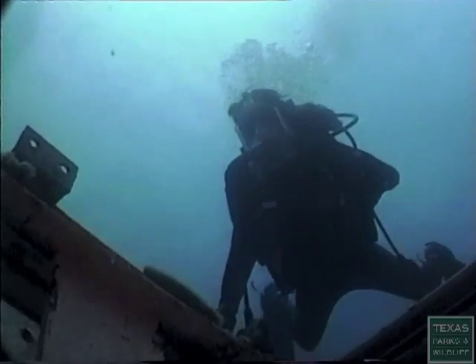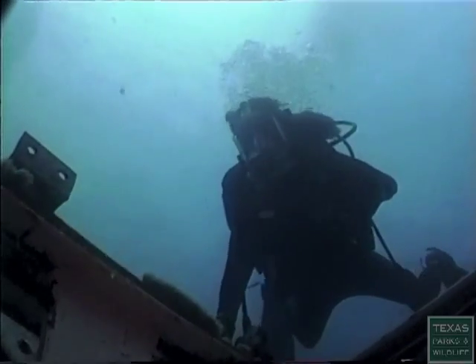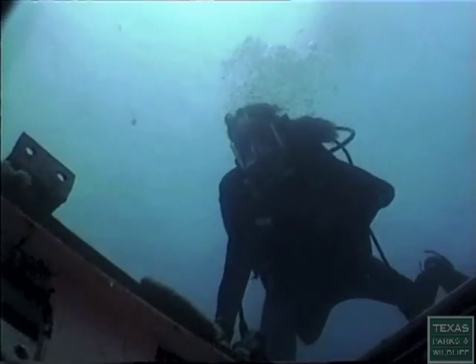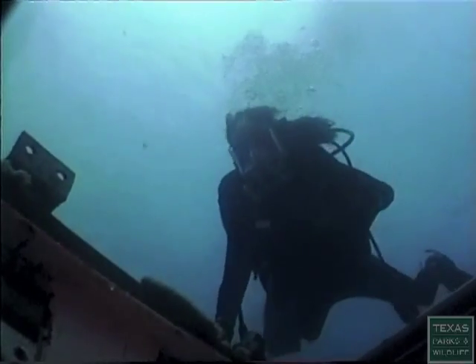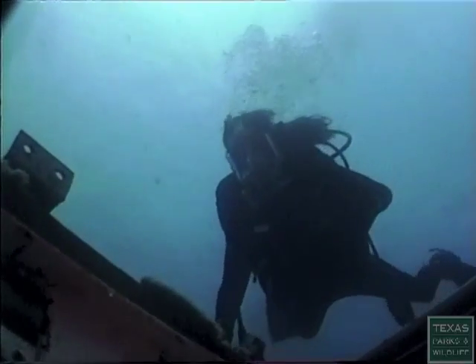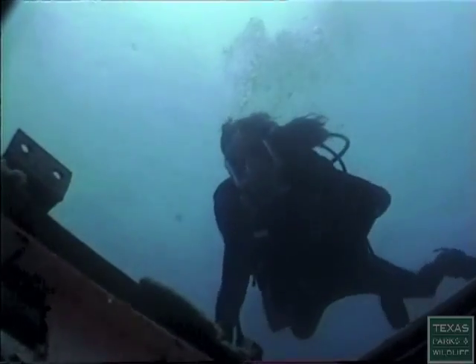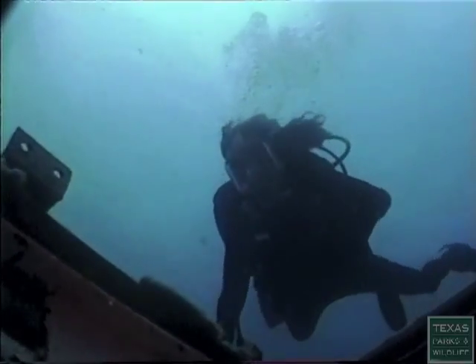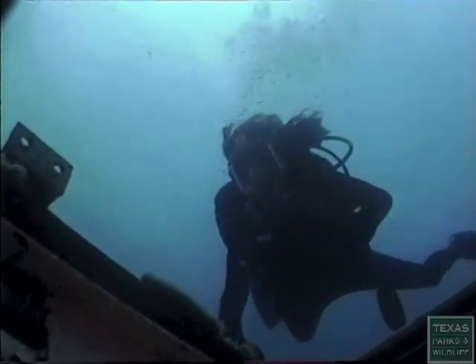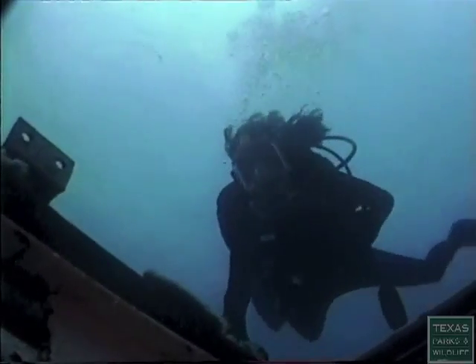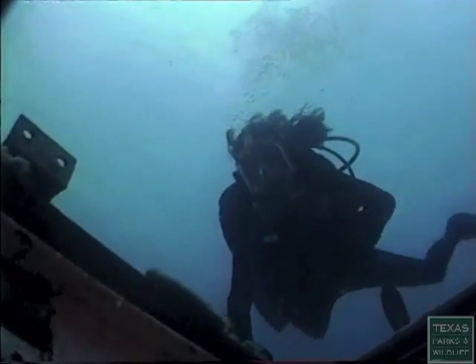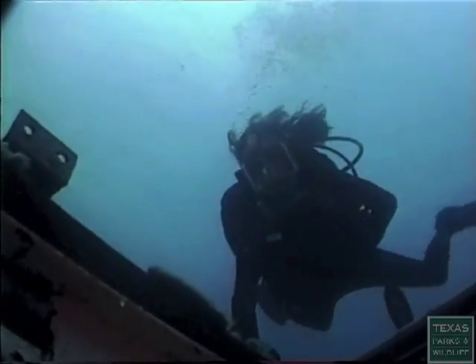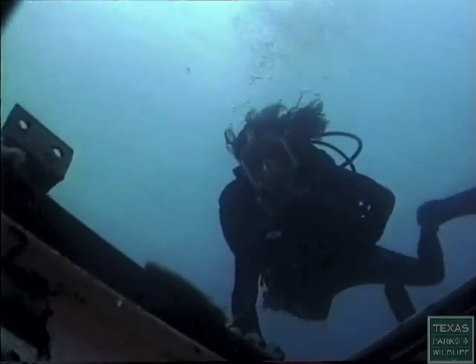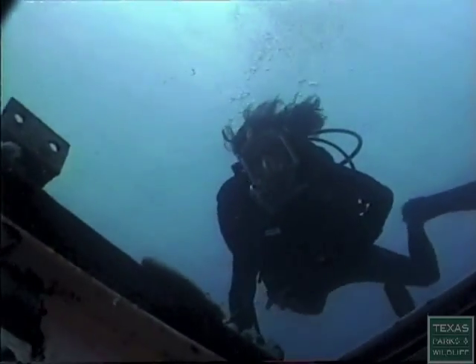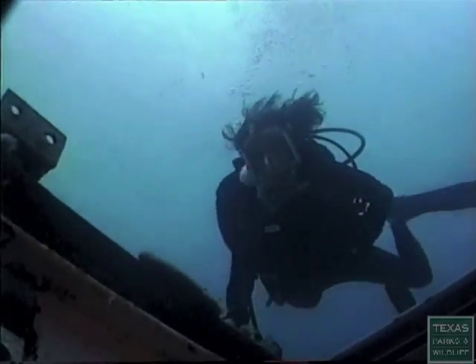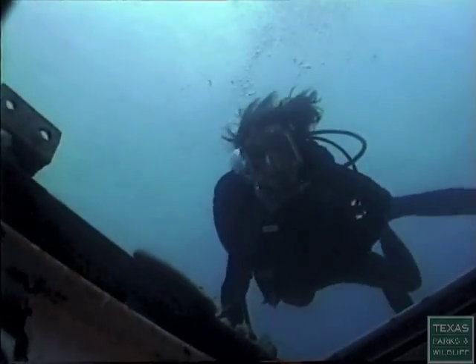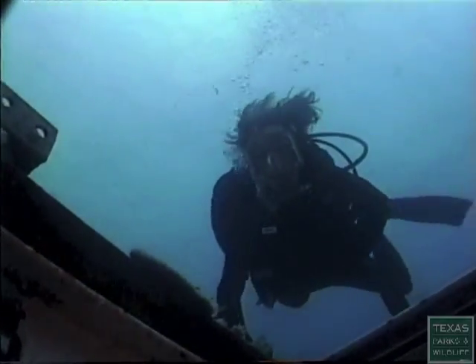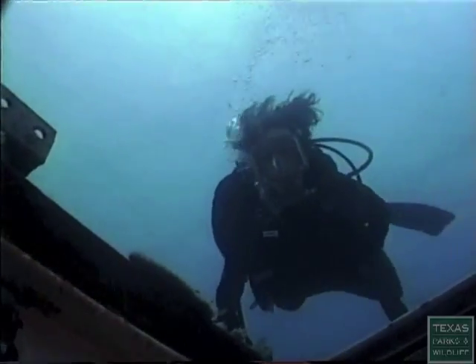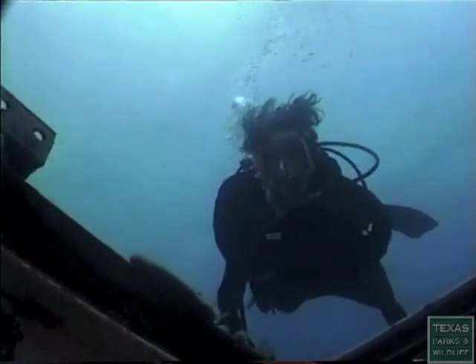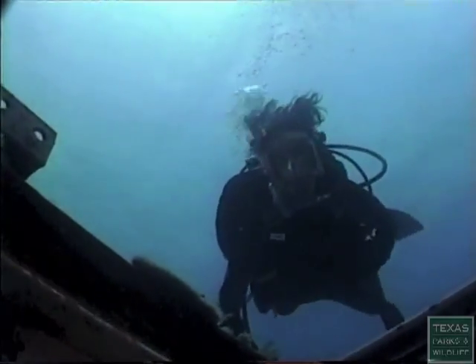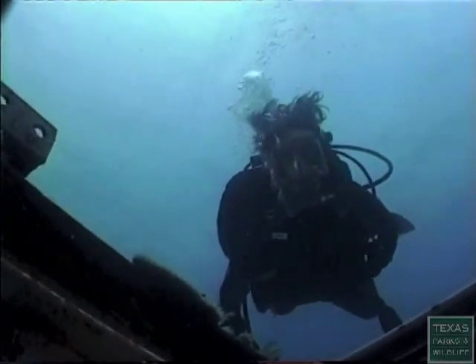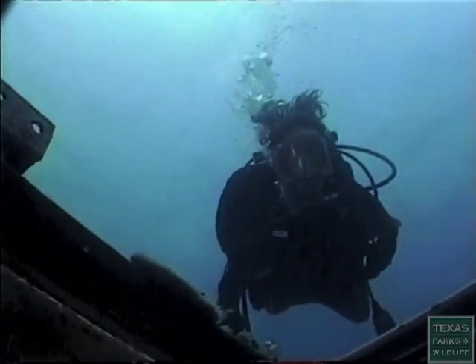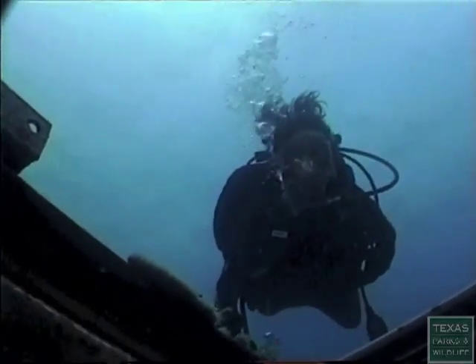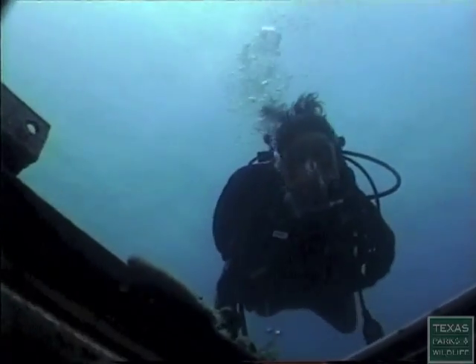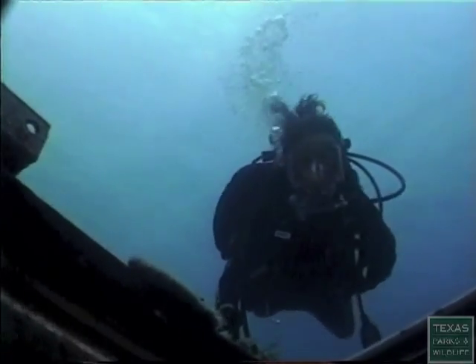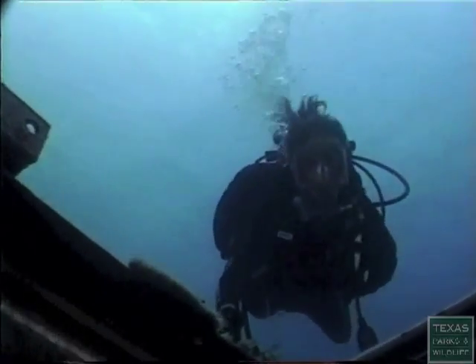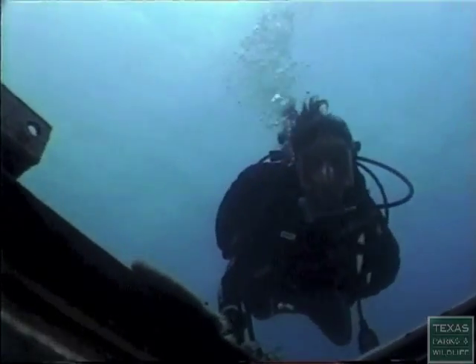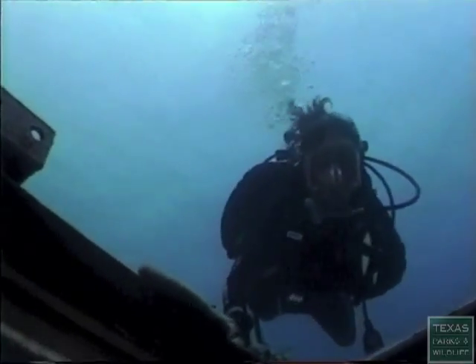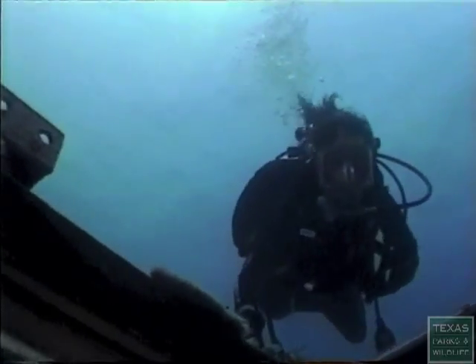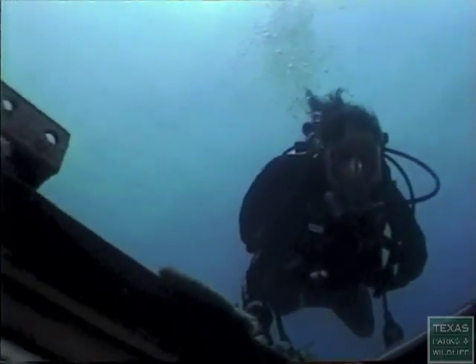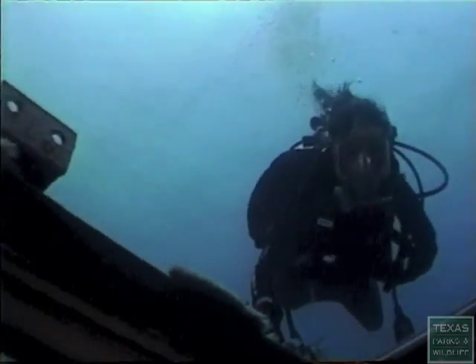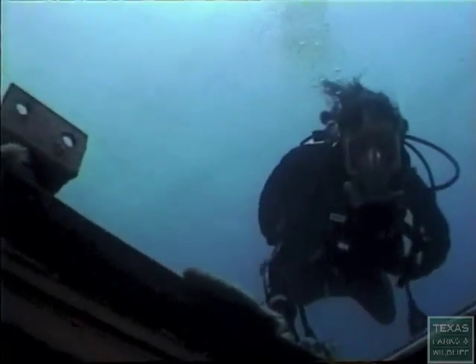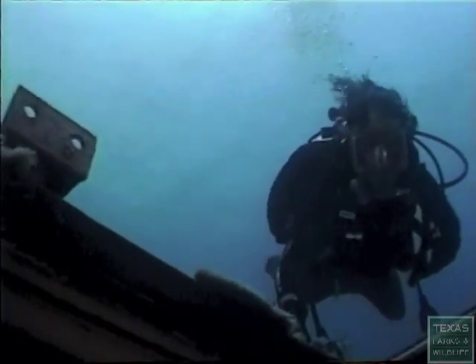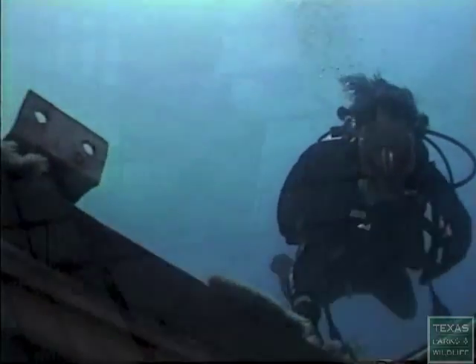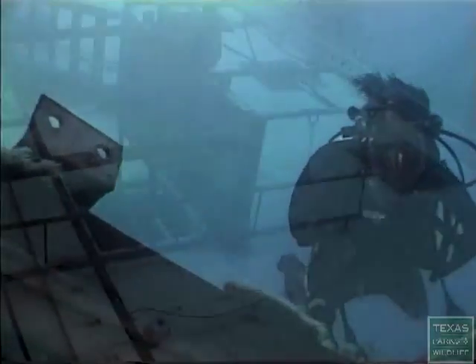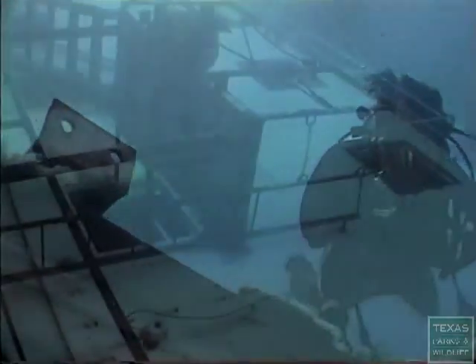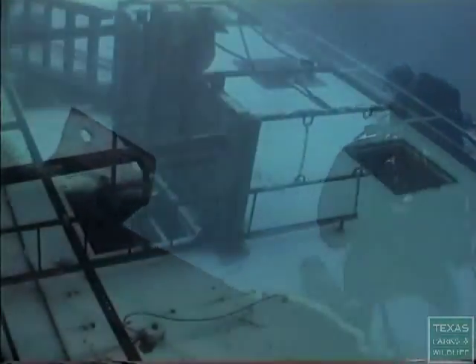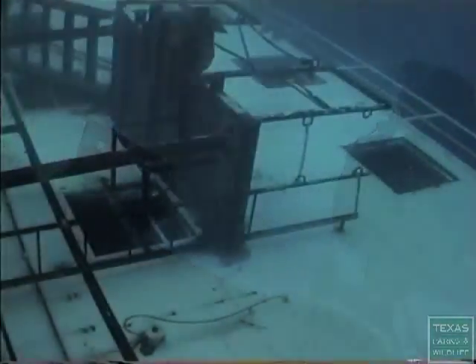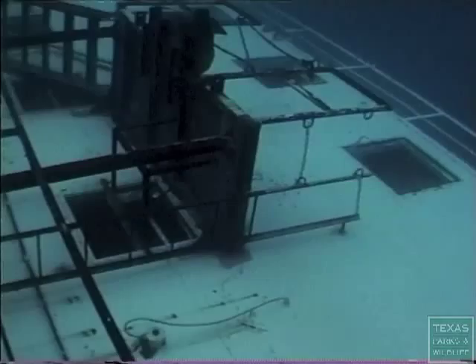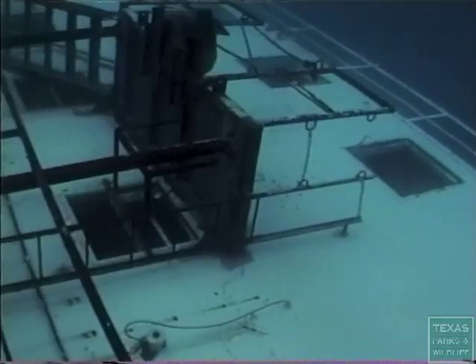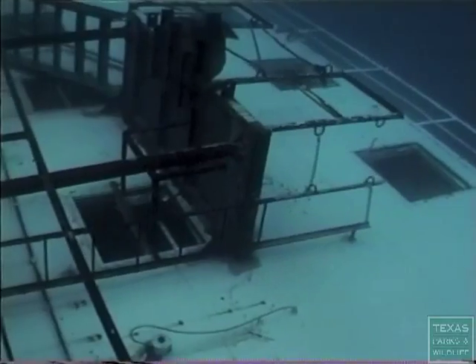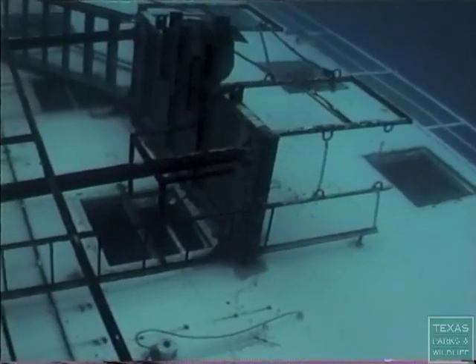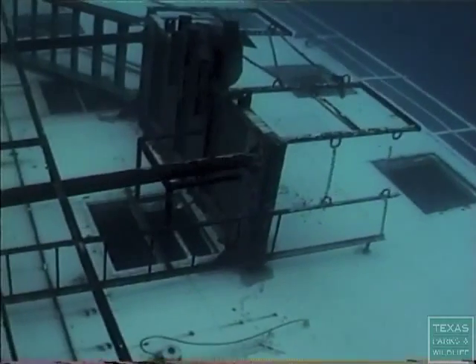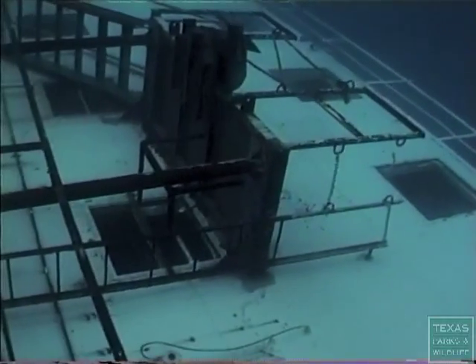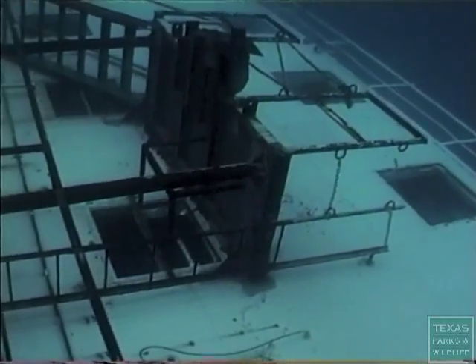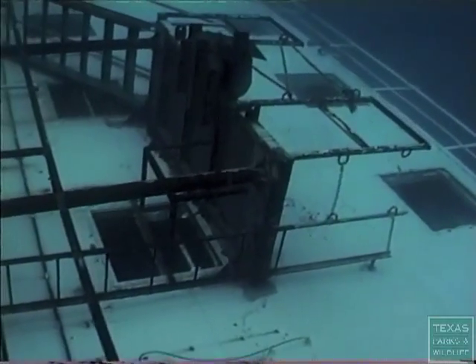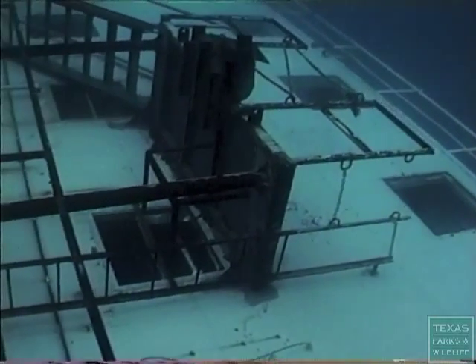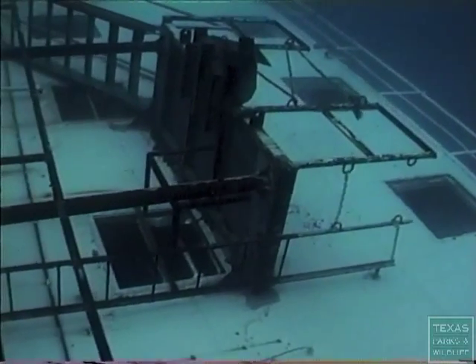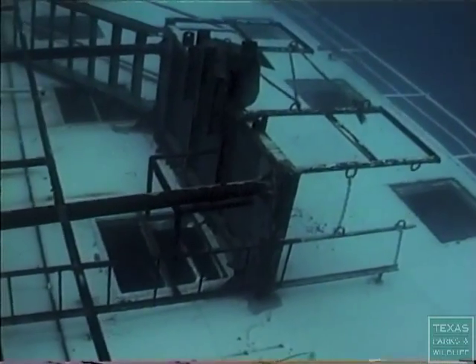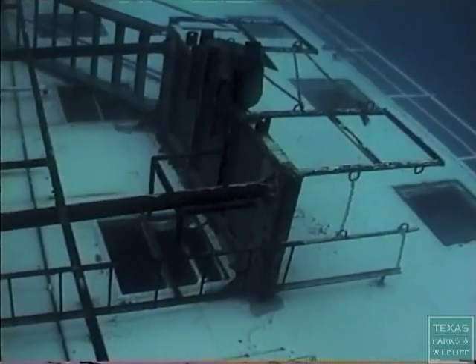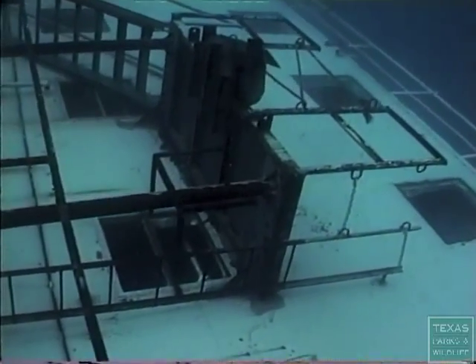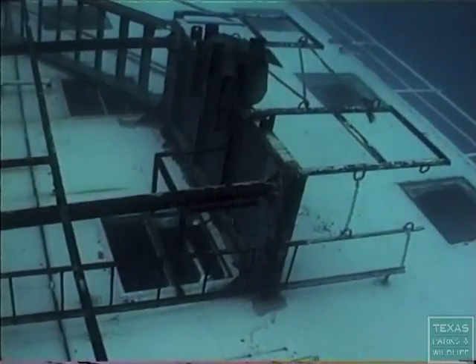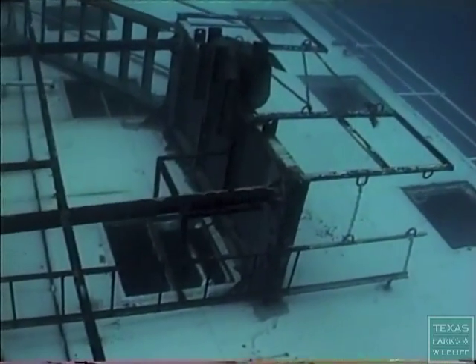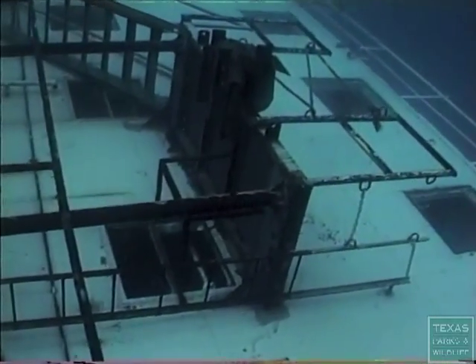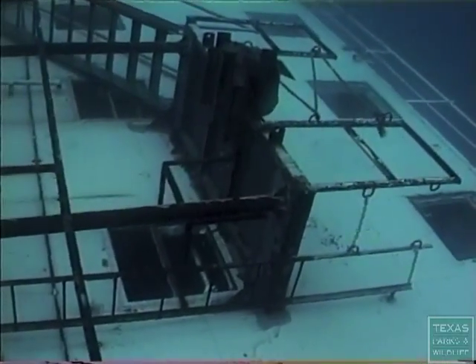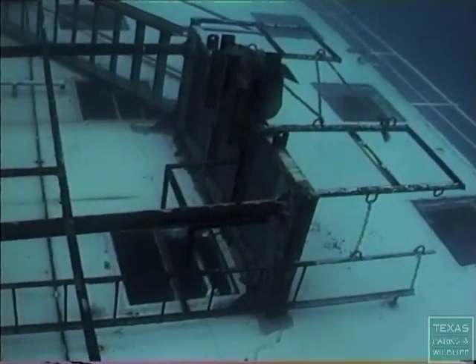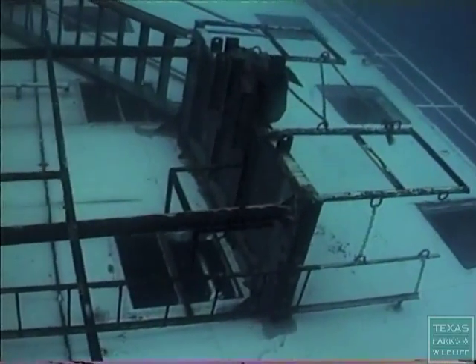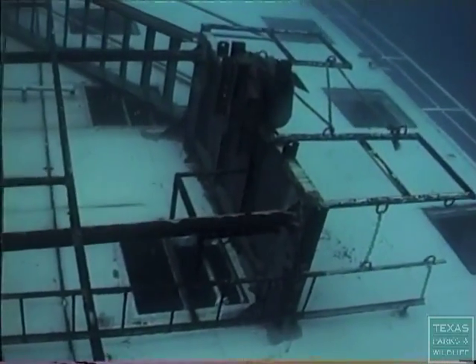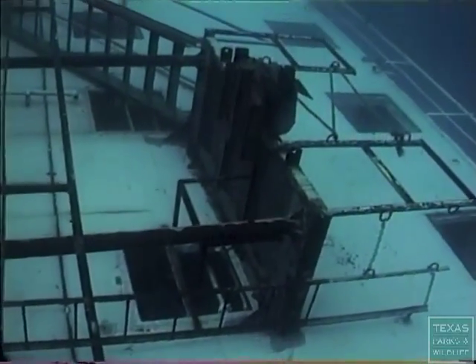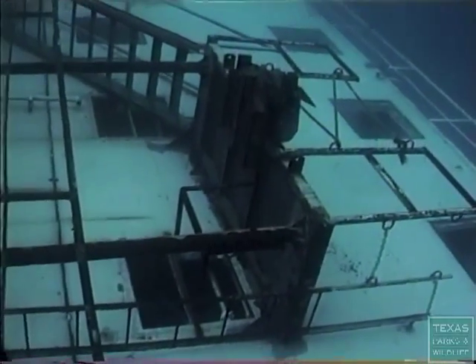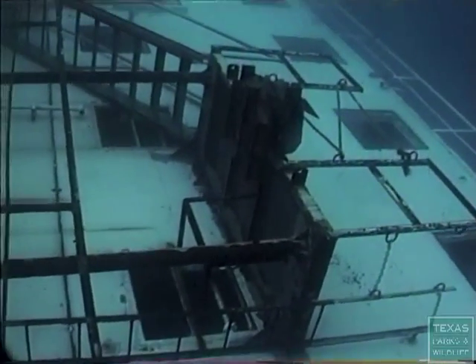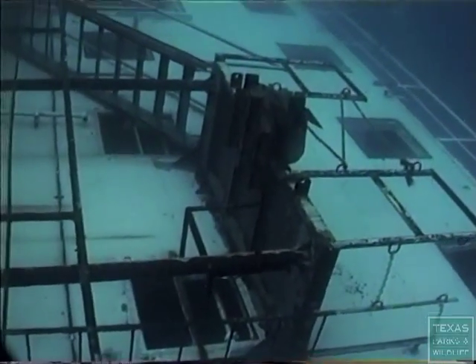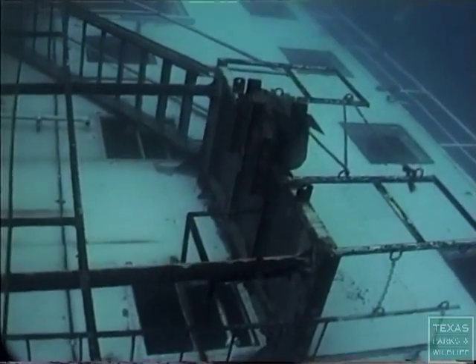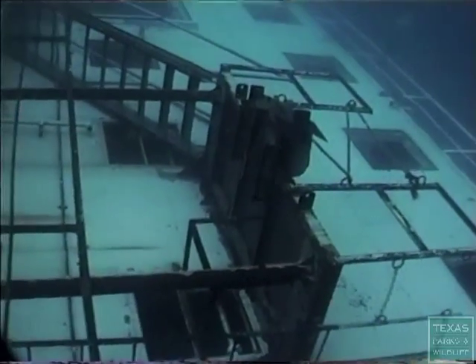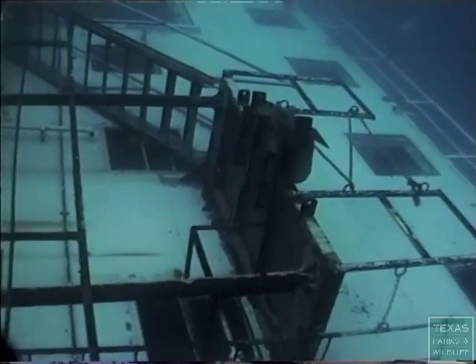The warm shore waters will quickly allow marine organisms to attach to the structure and create a food chain just like a coral reef.